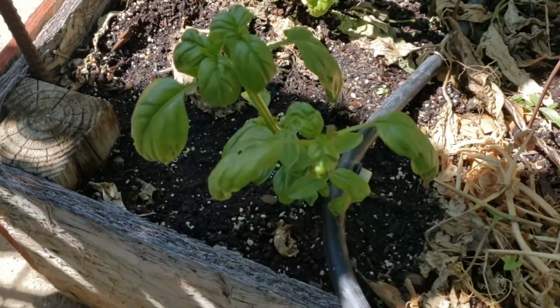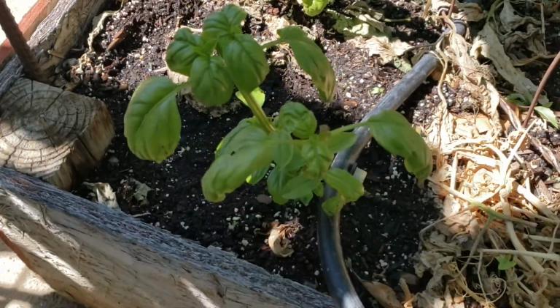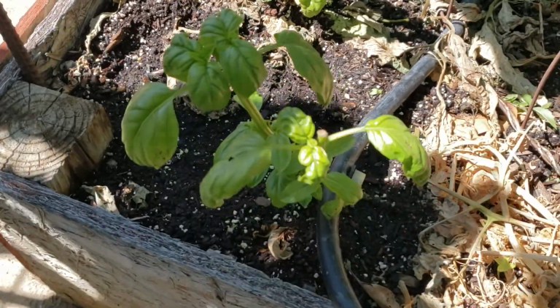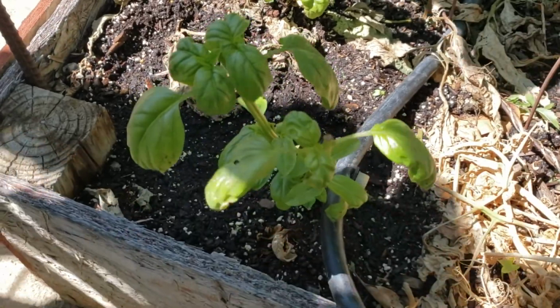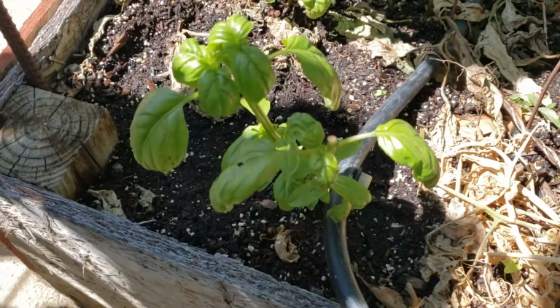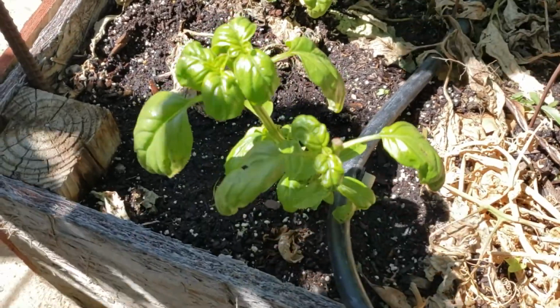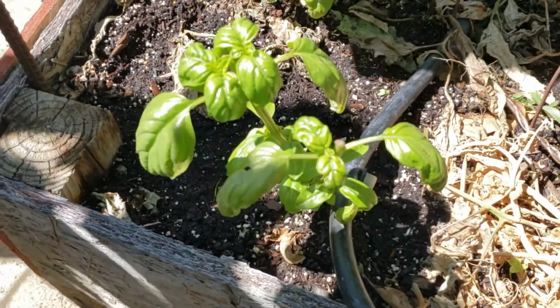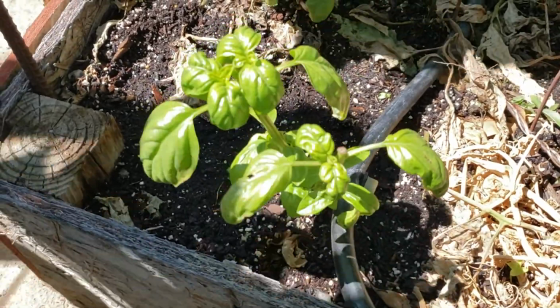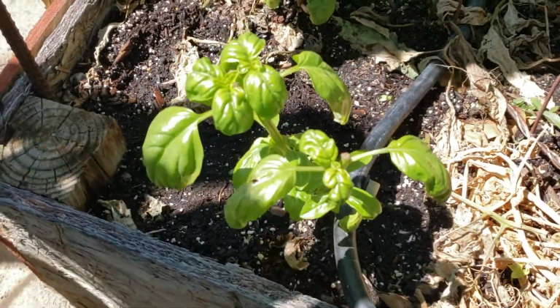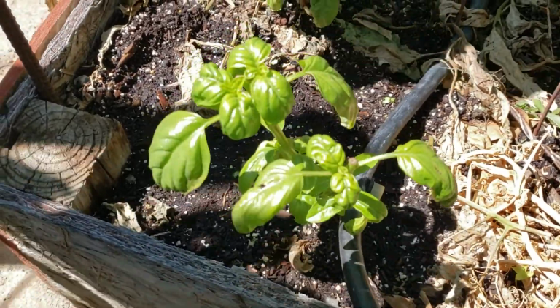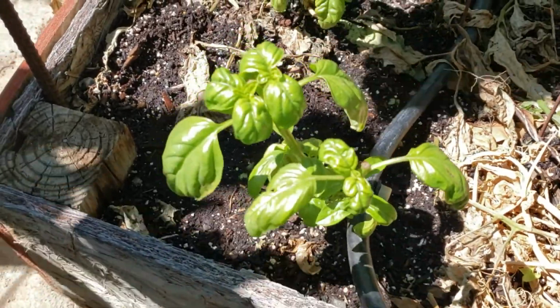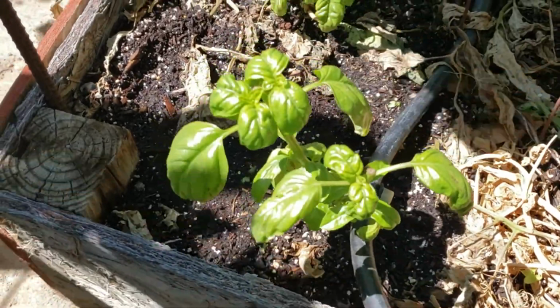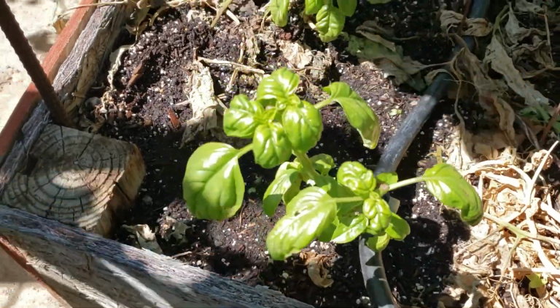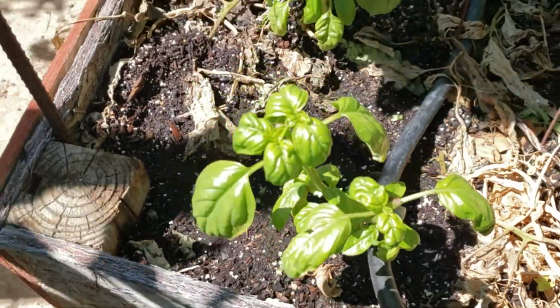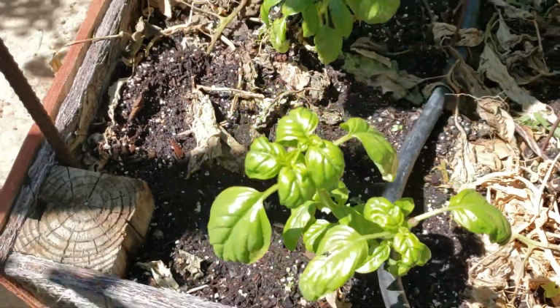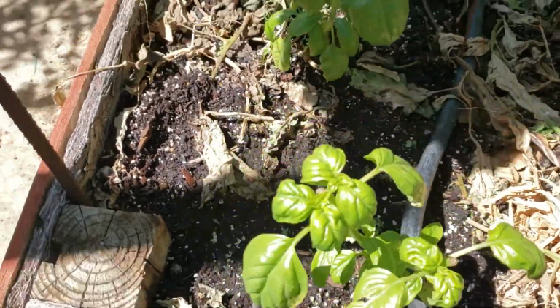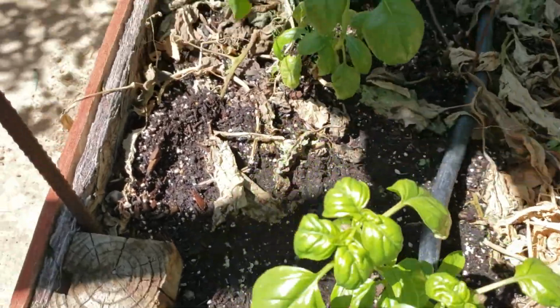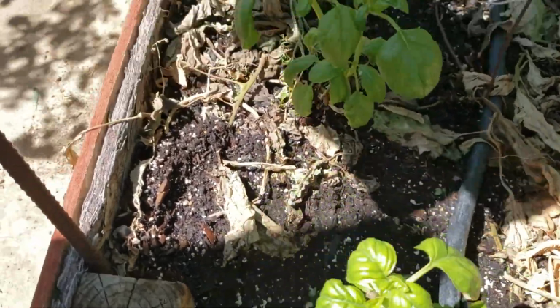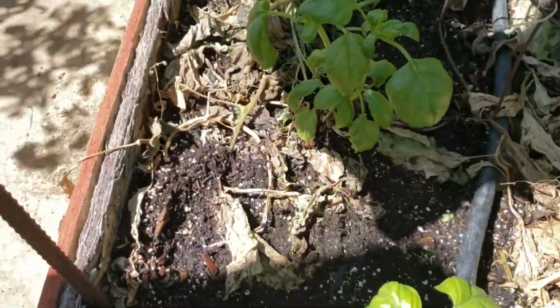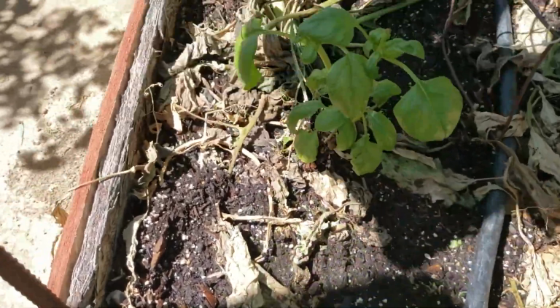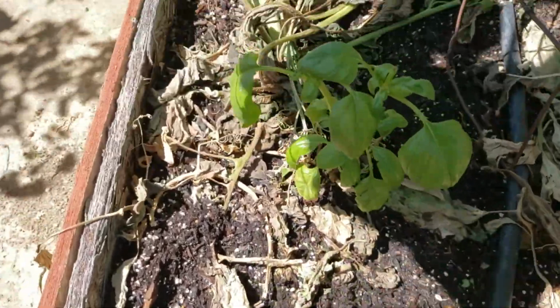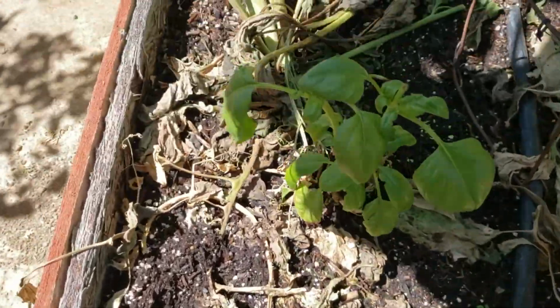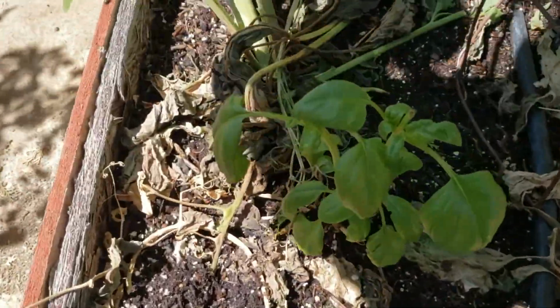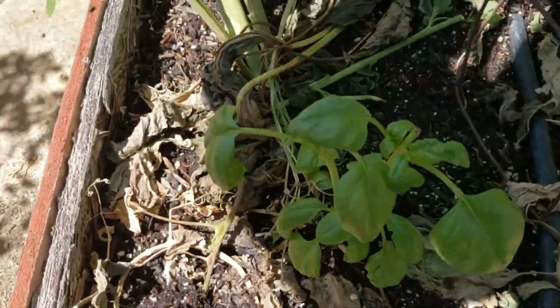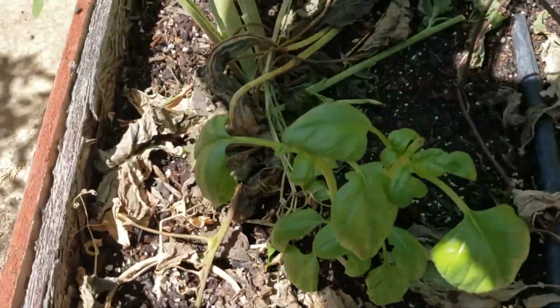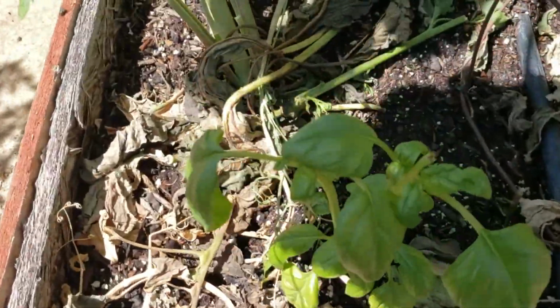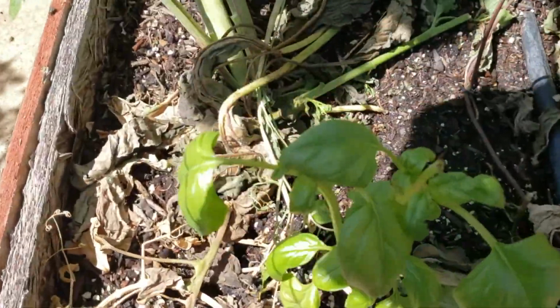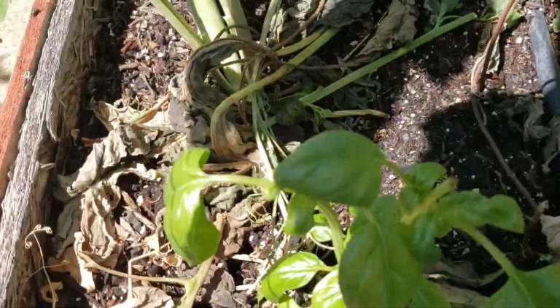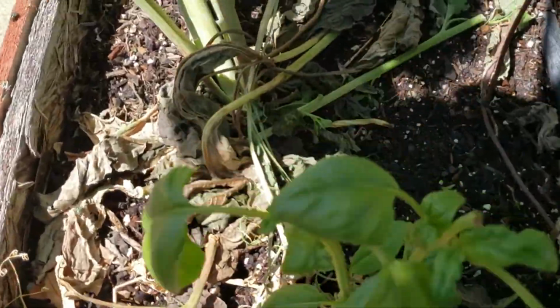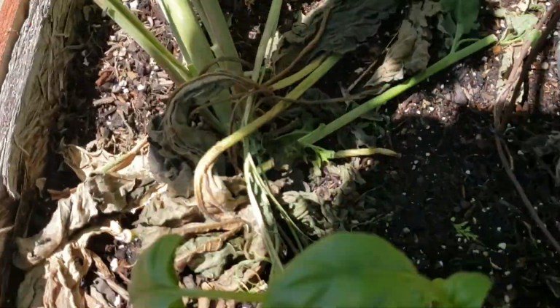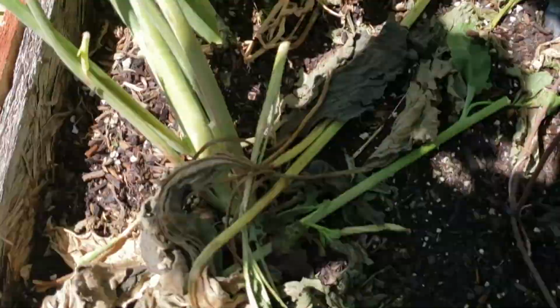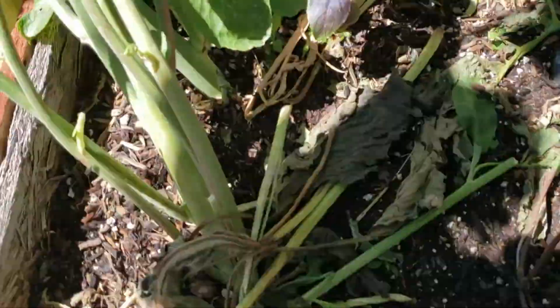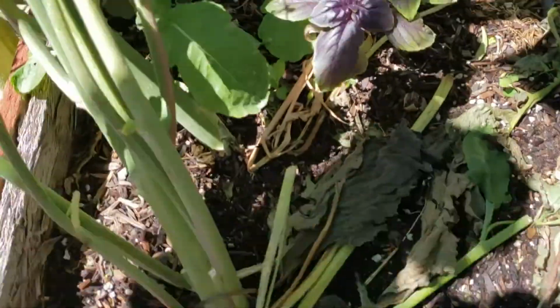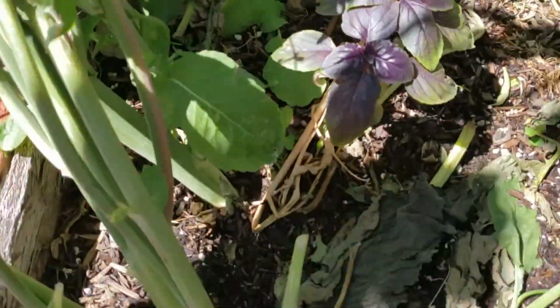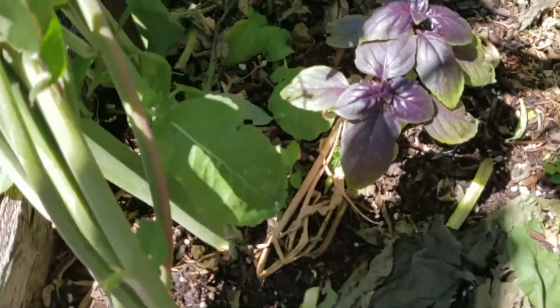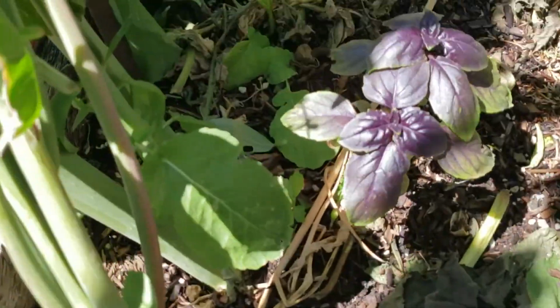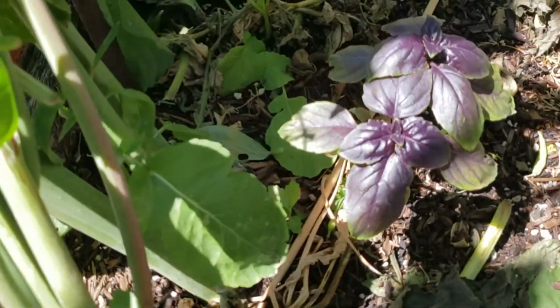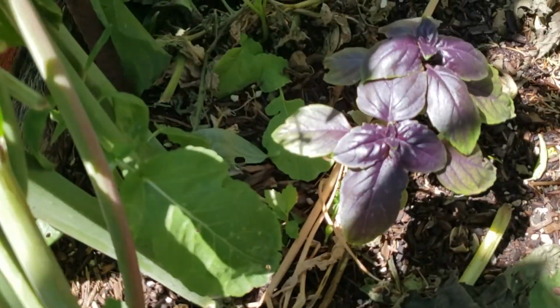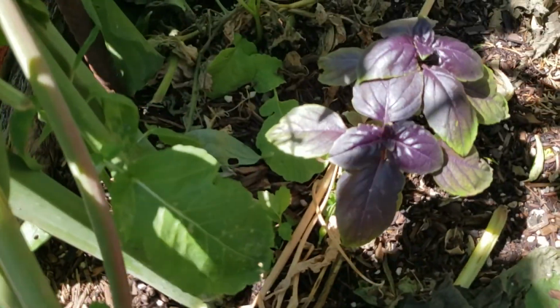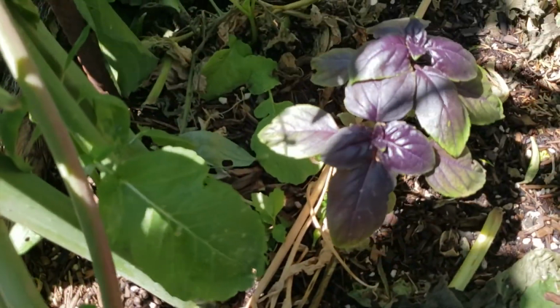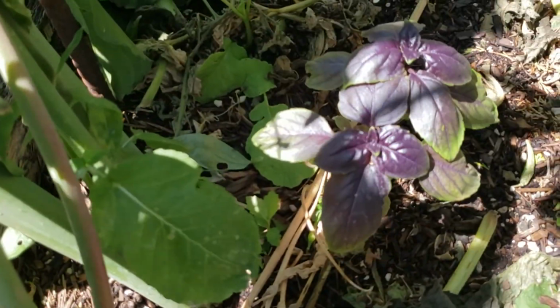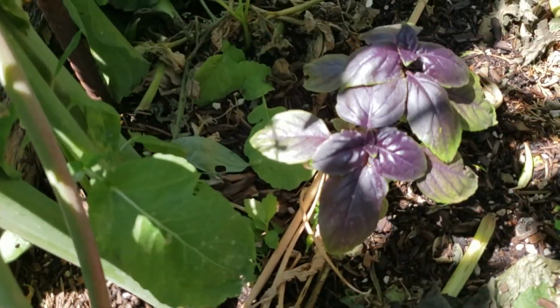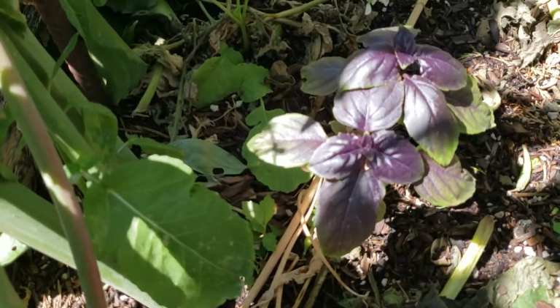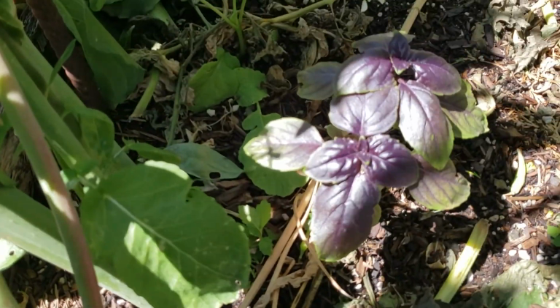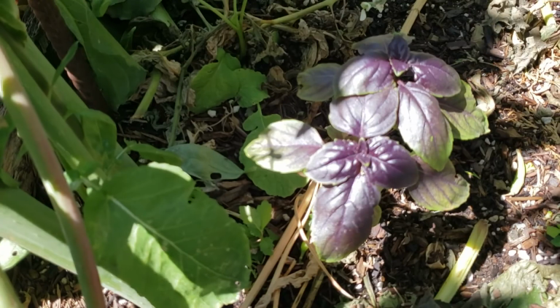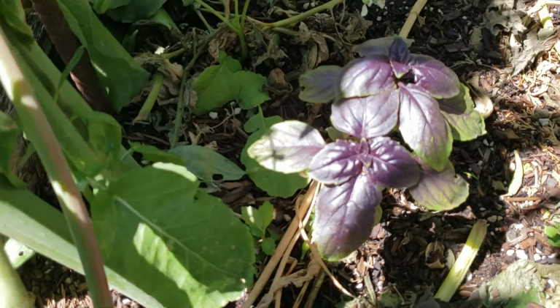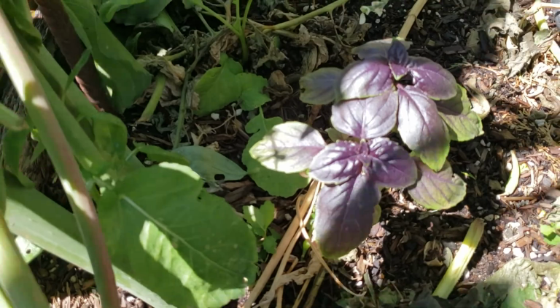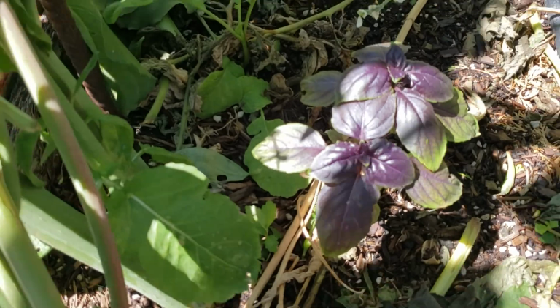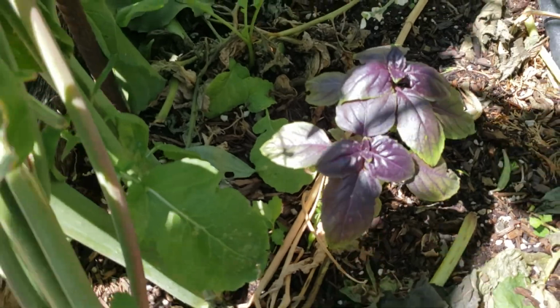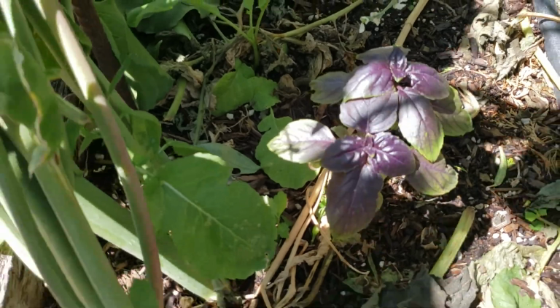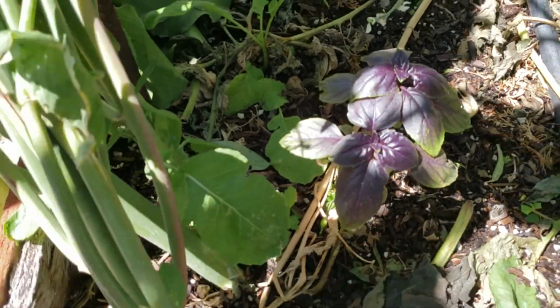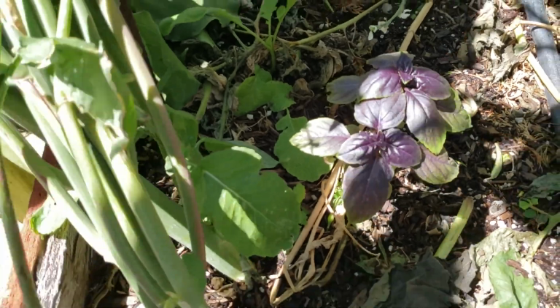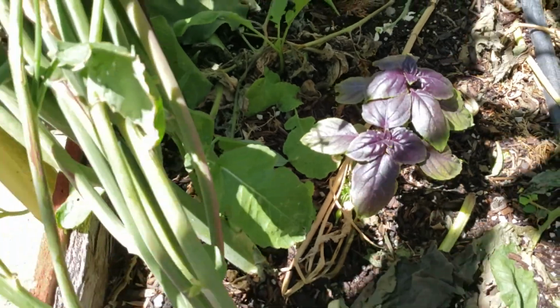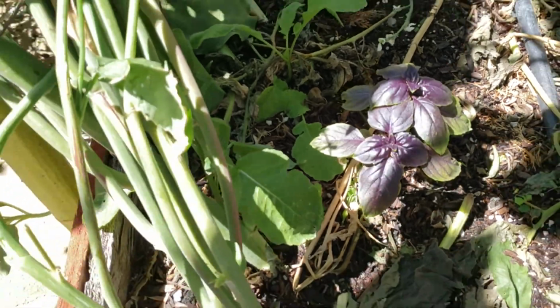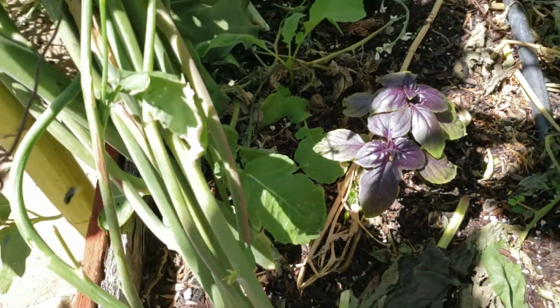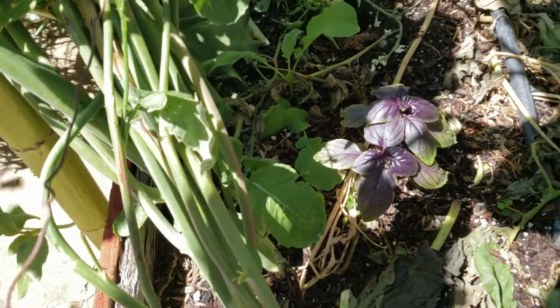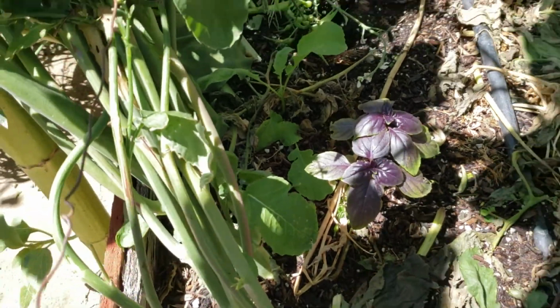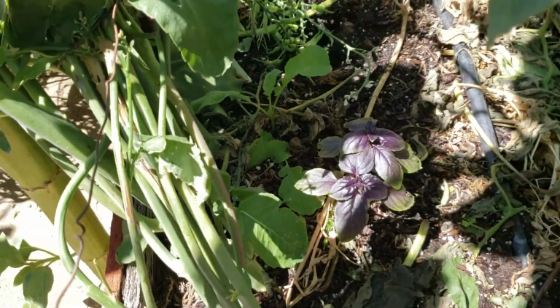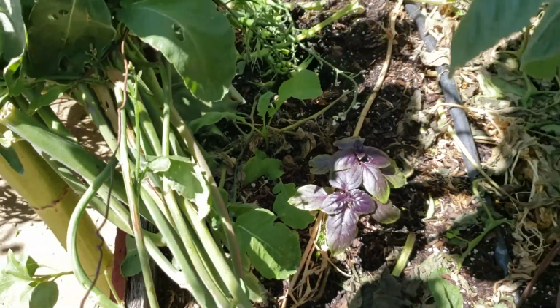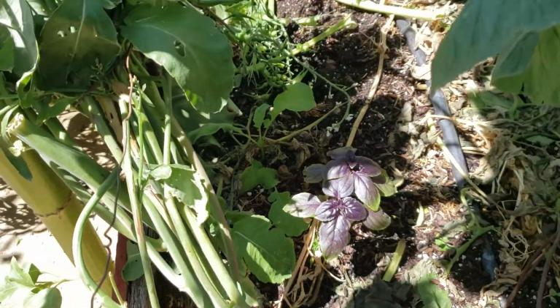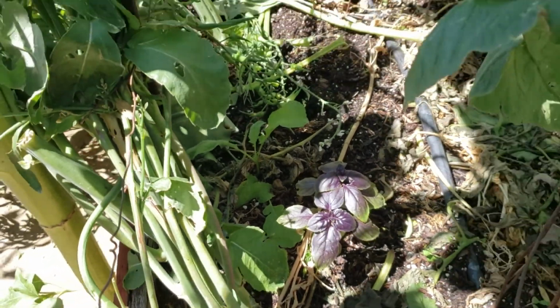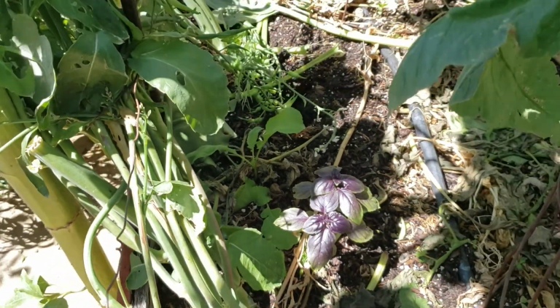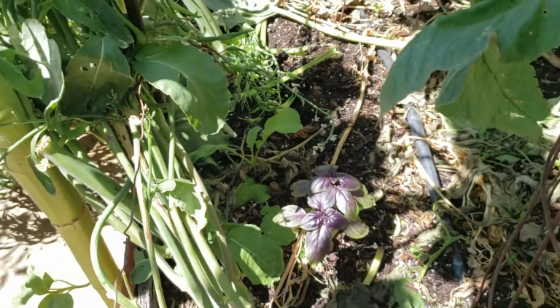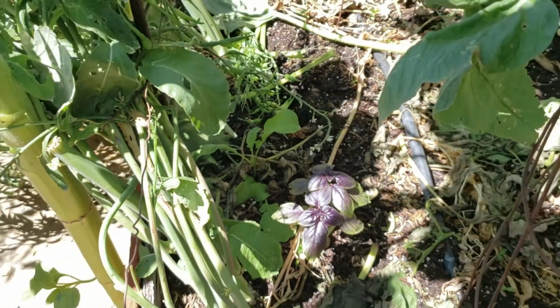More Italian basil over here, Italian basil, and purple basil right there — all grown from seed.